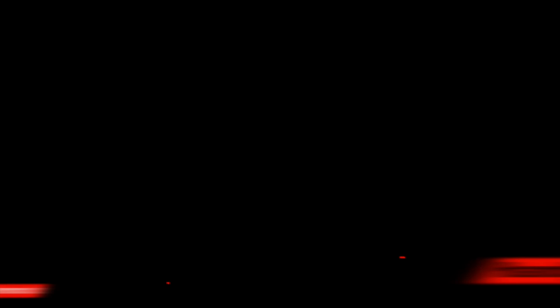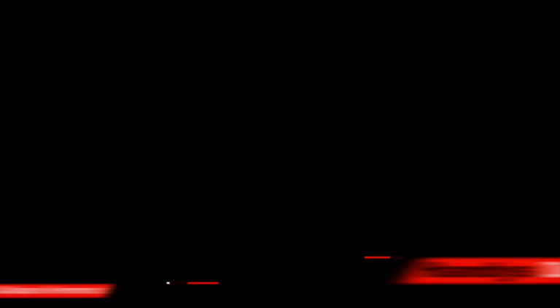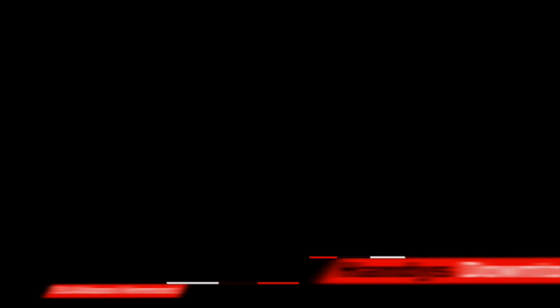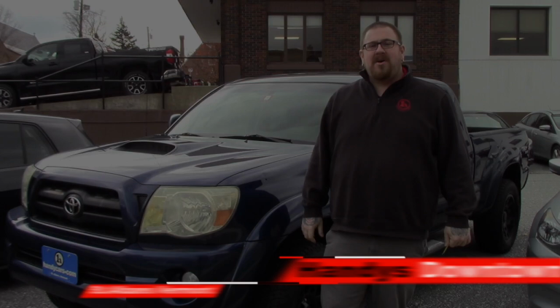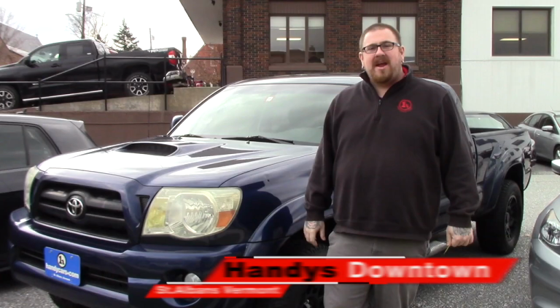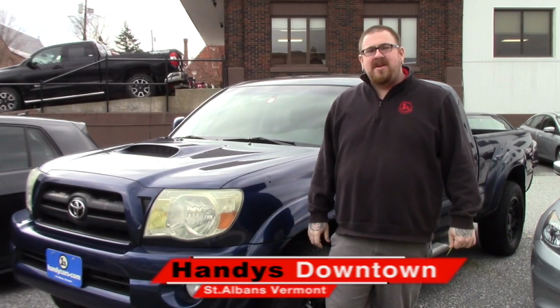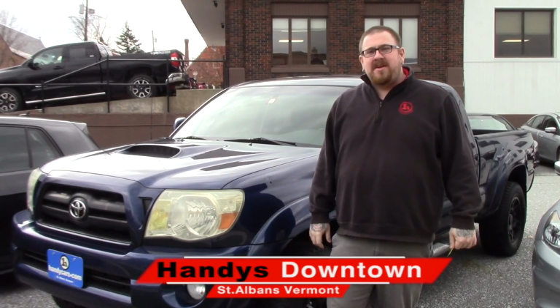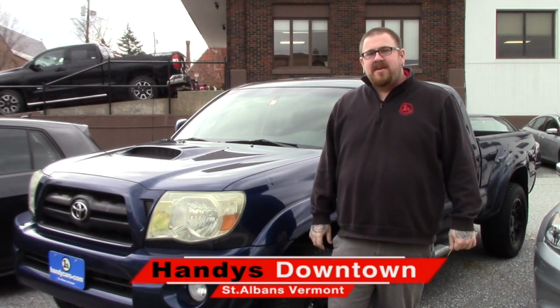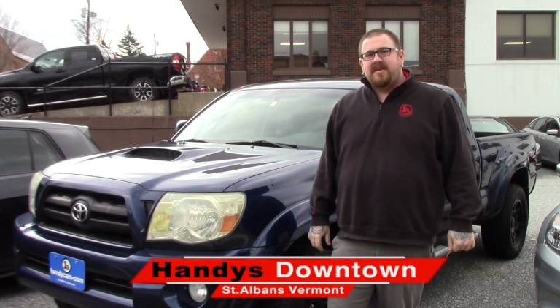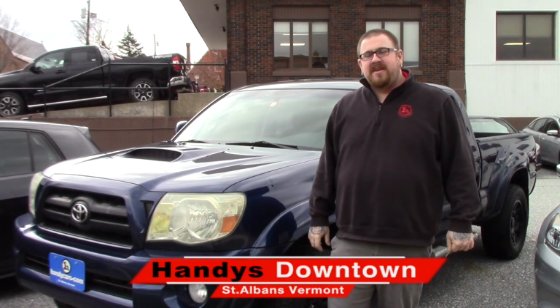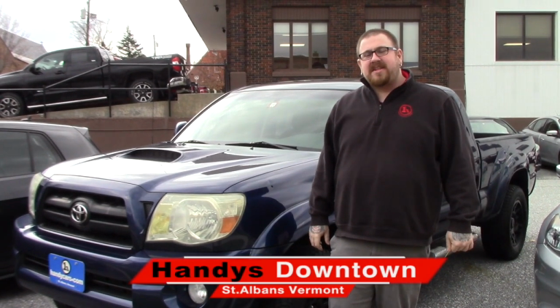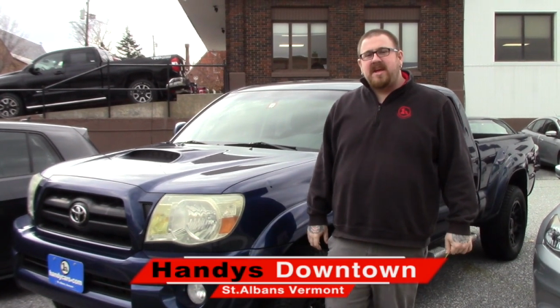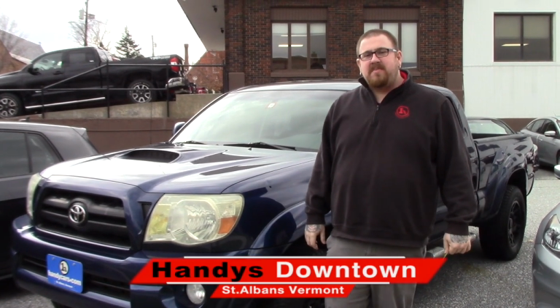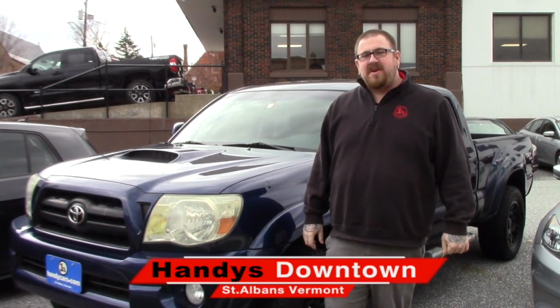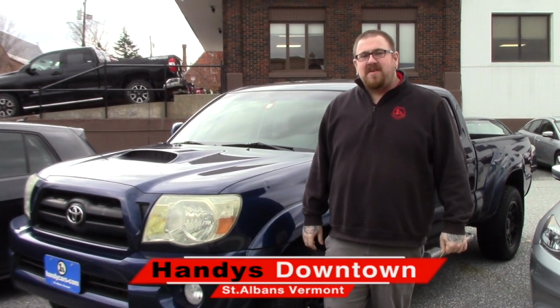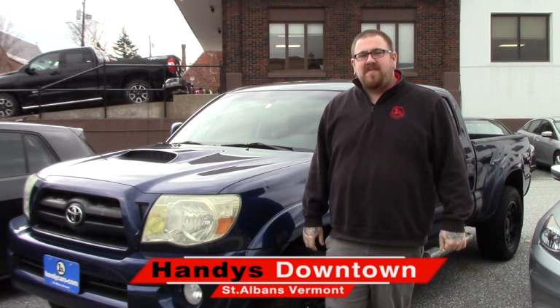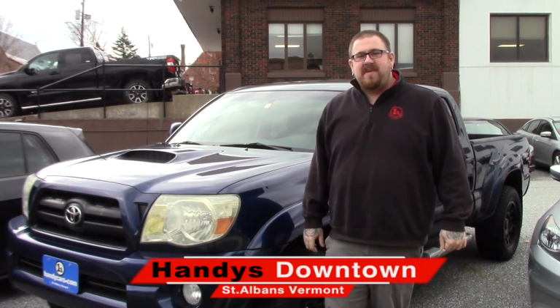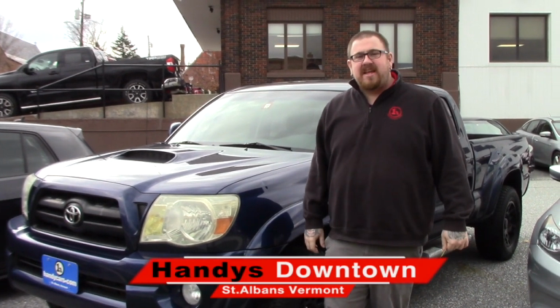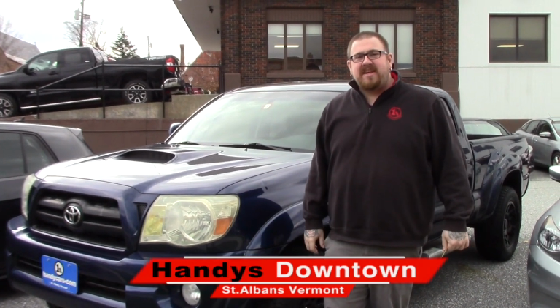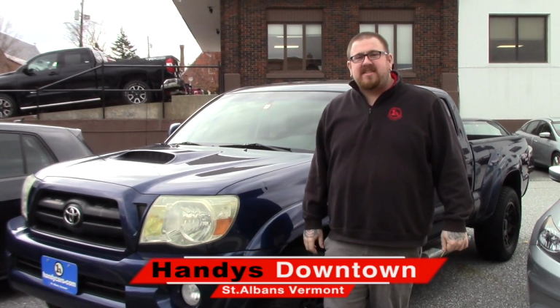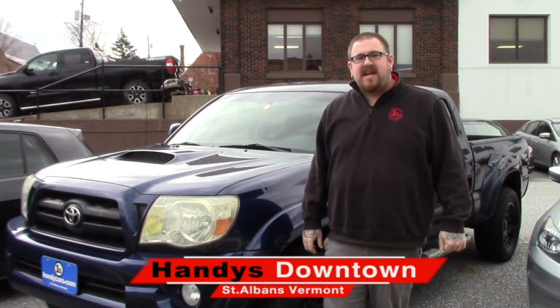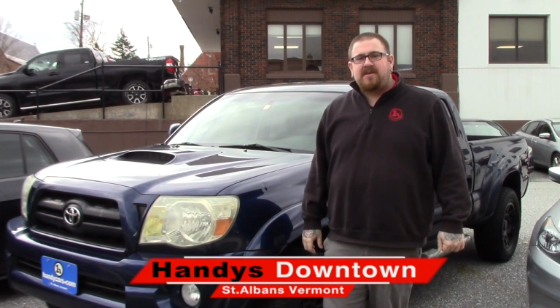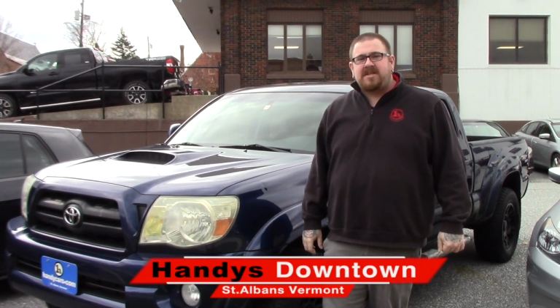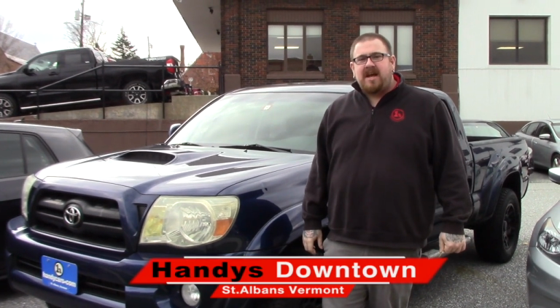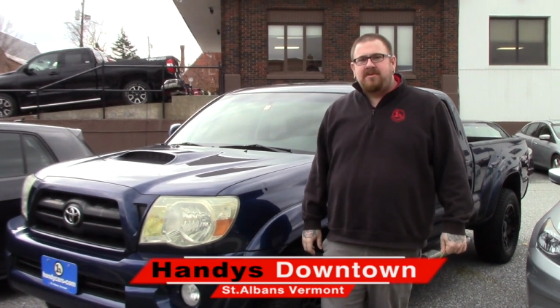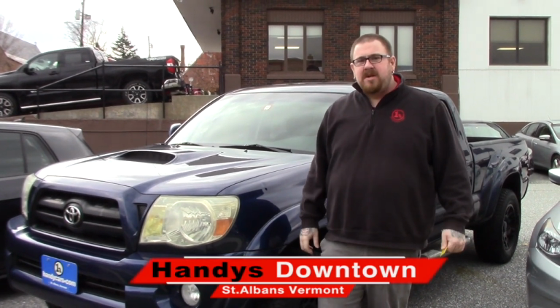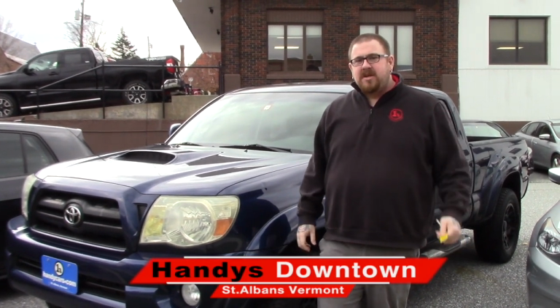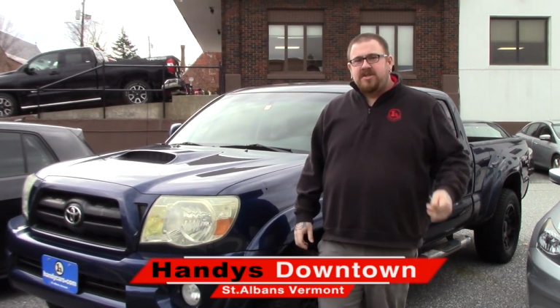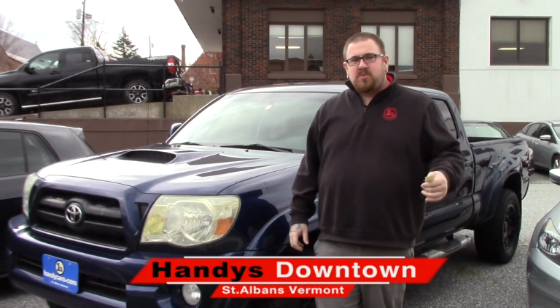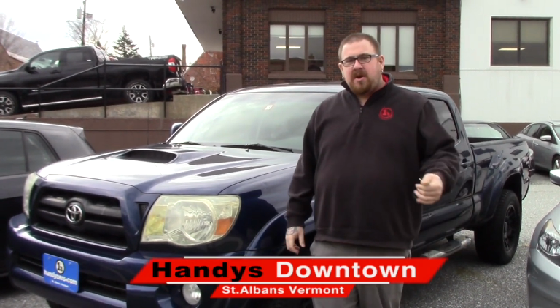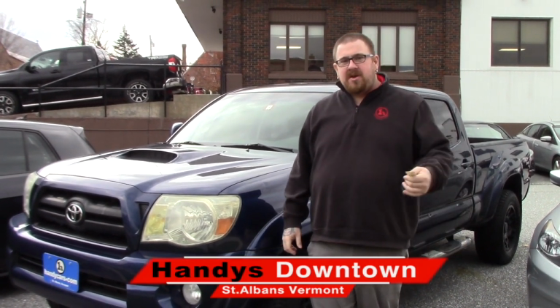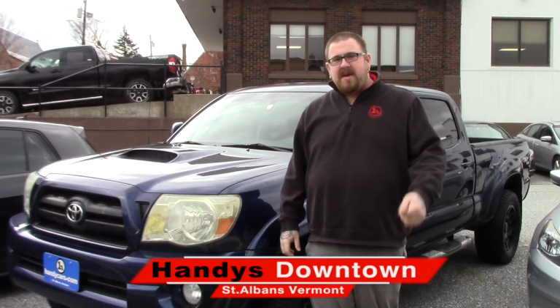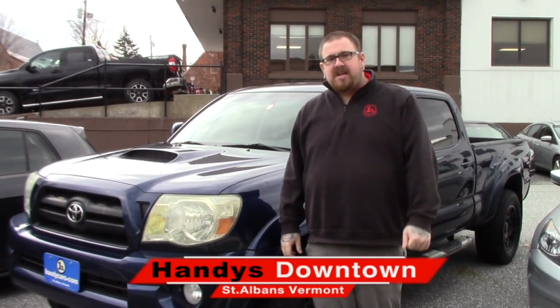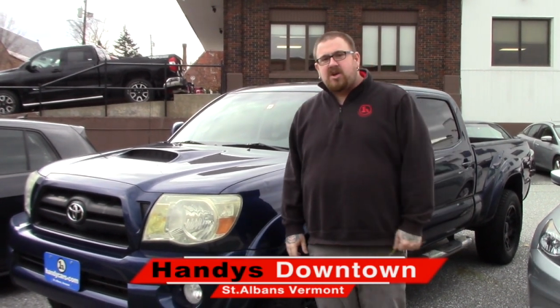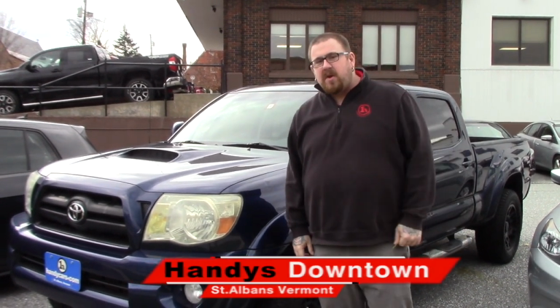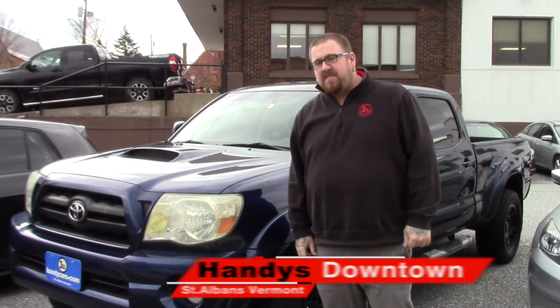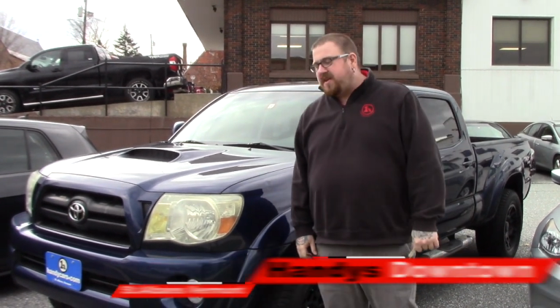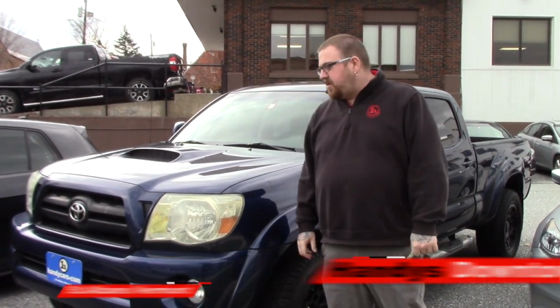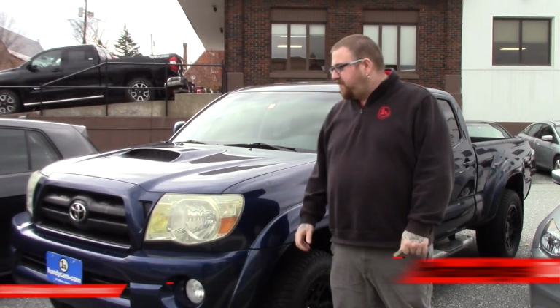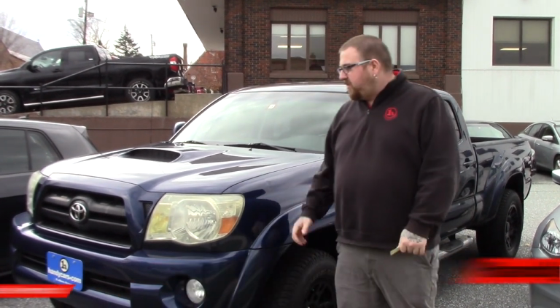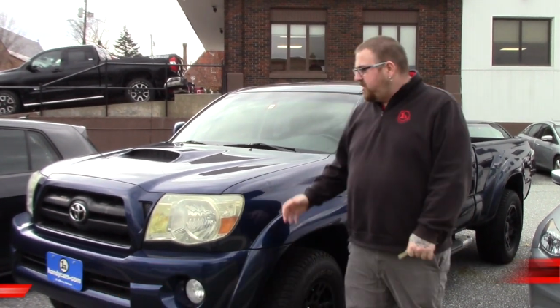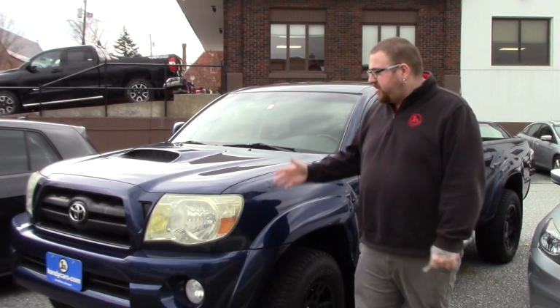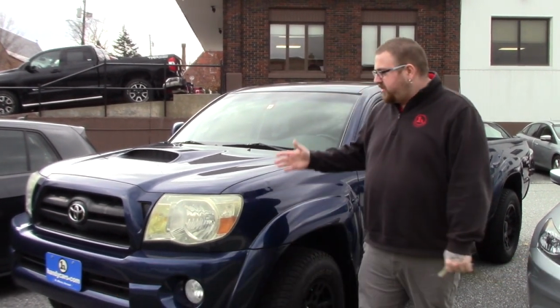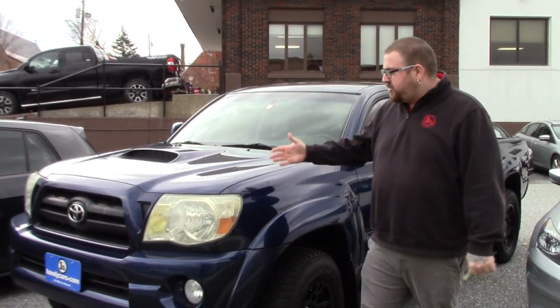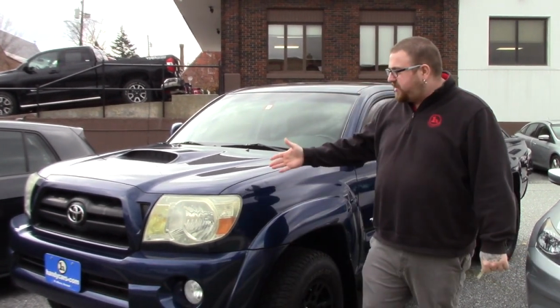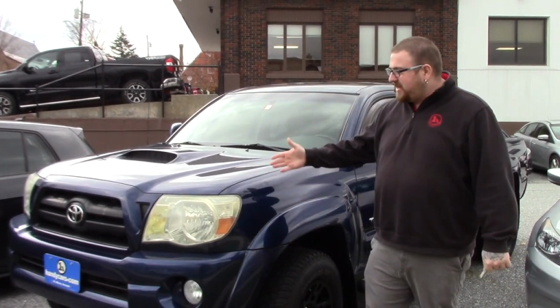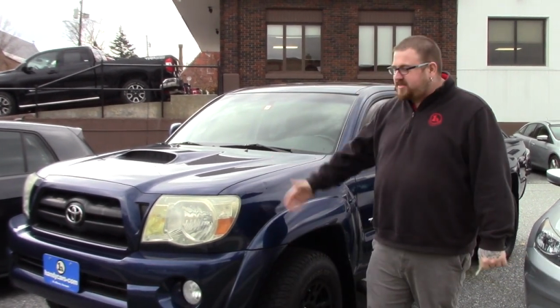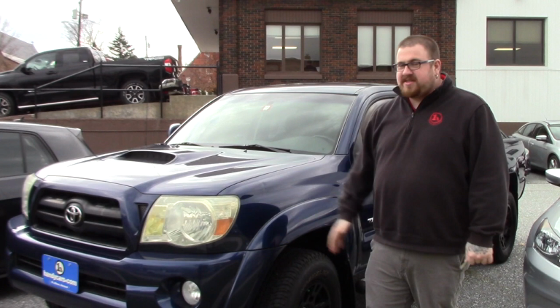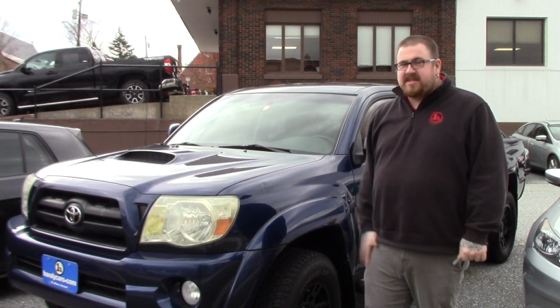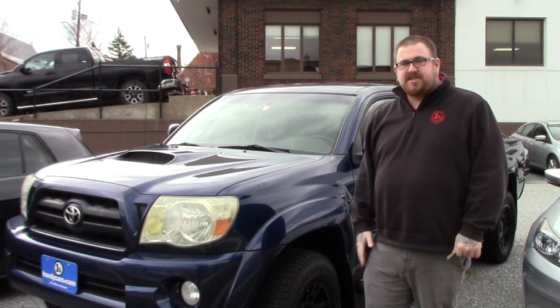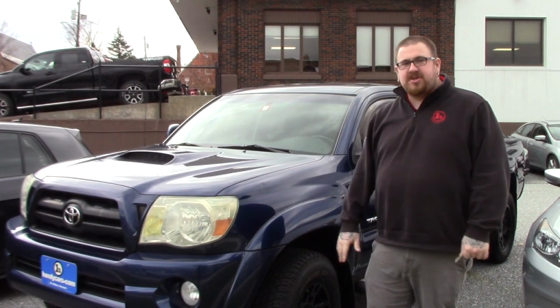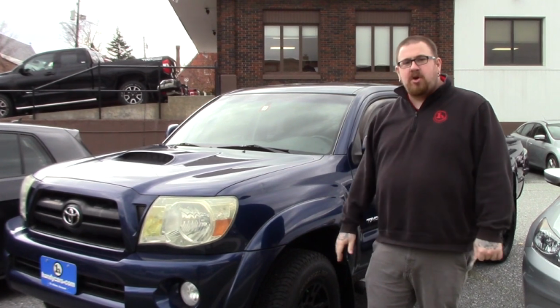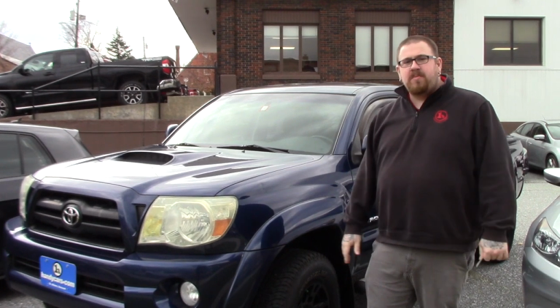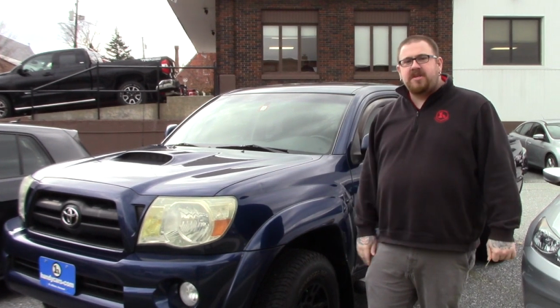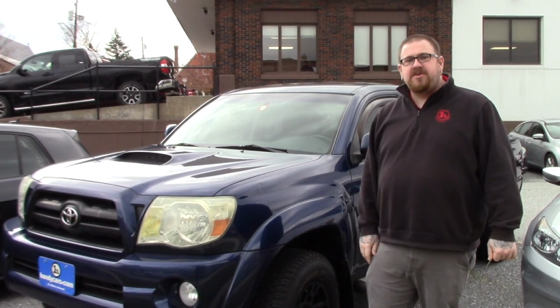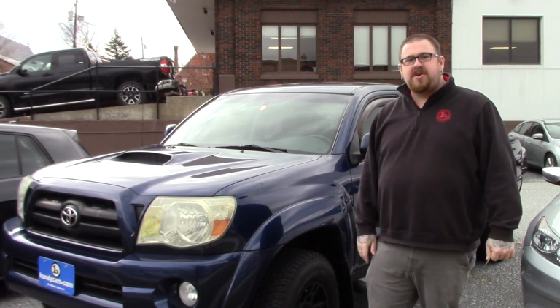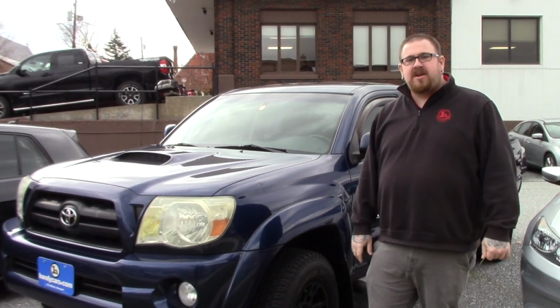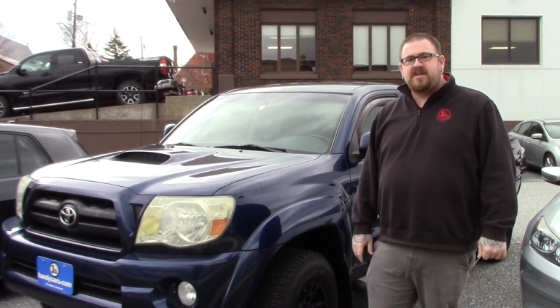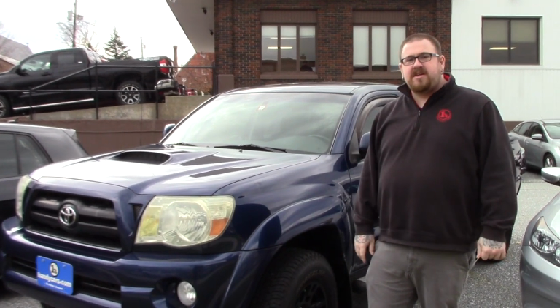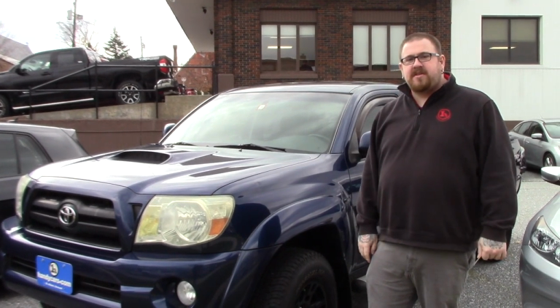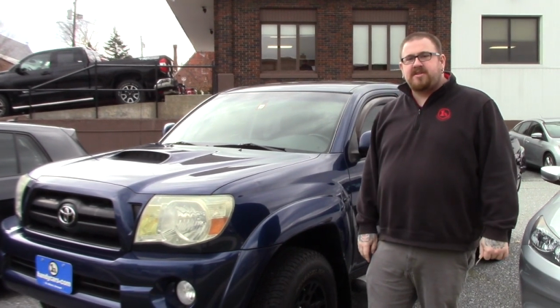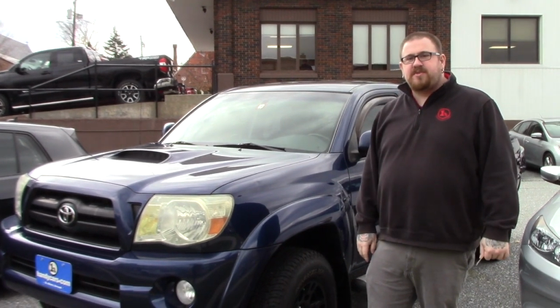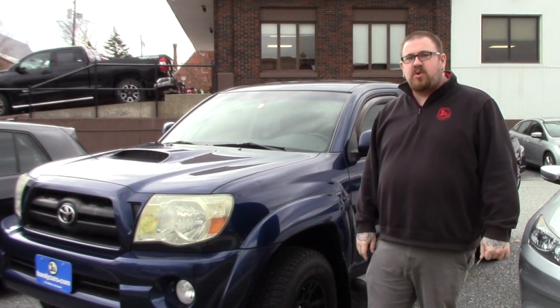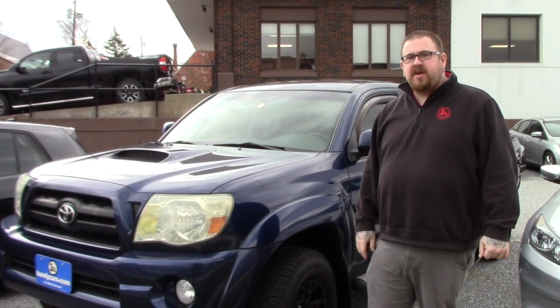Hello Aaron, Nick Lambert here from Handy's Downtown. Just wanted to make a quick video for you on the 2006 Tacoma that you called in on this morning.